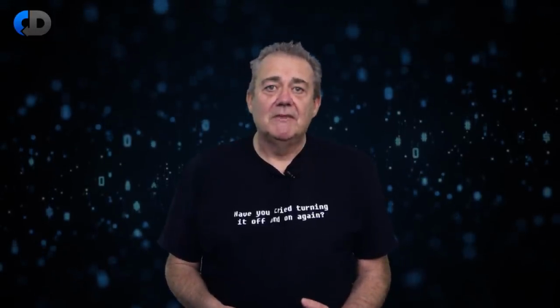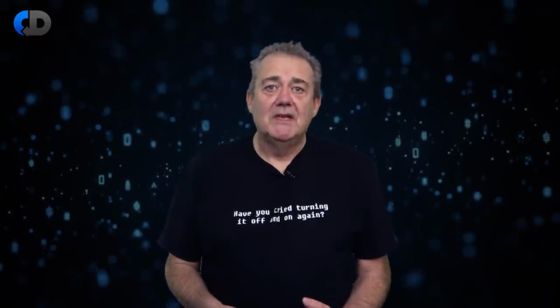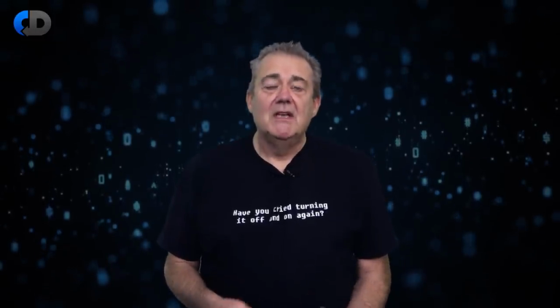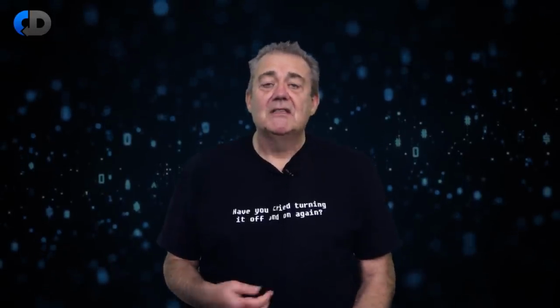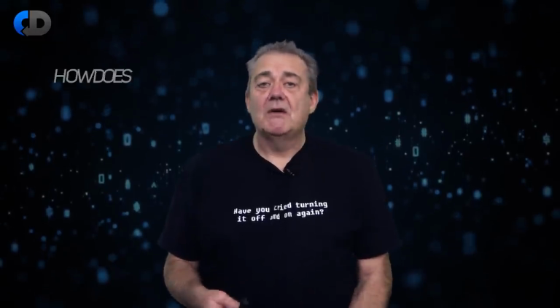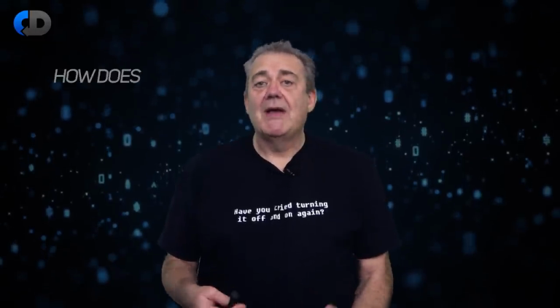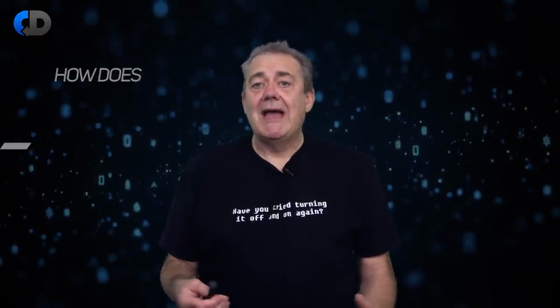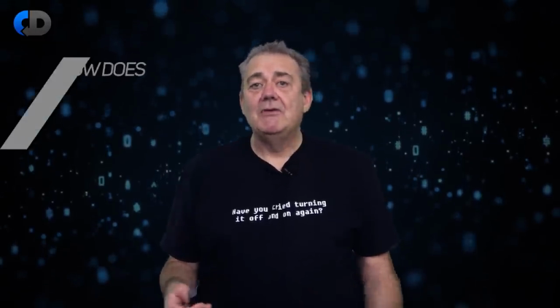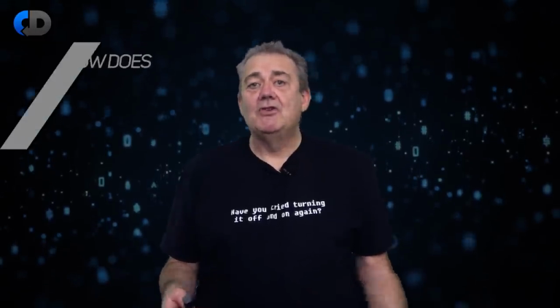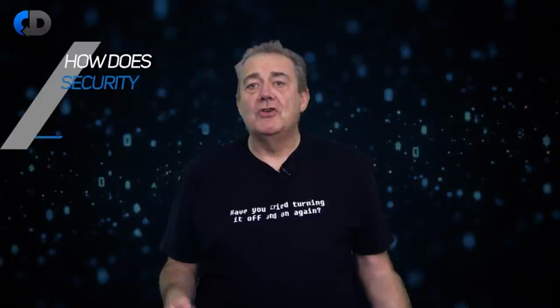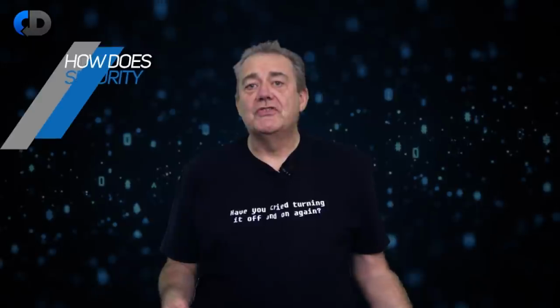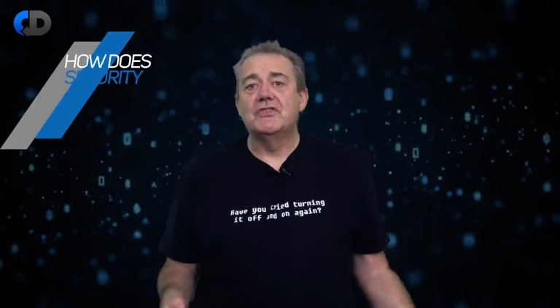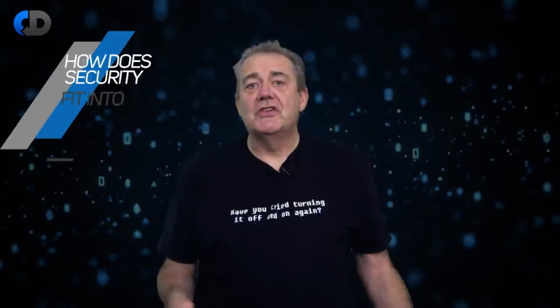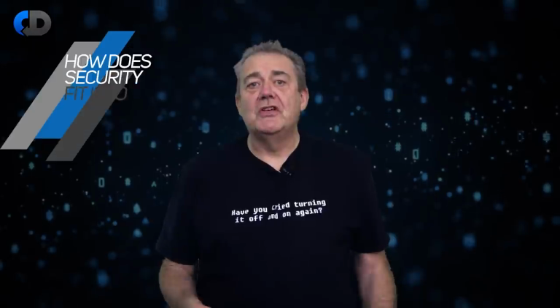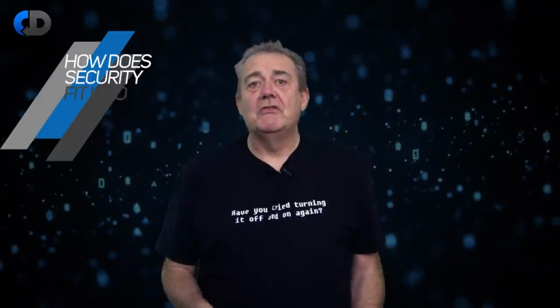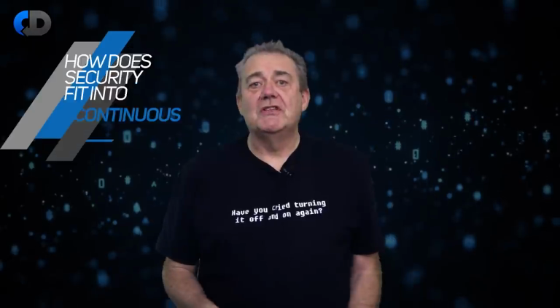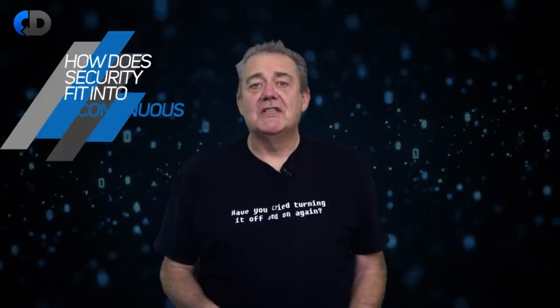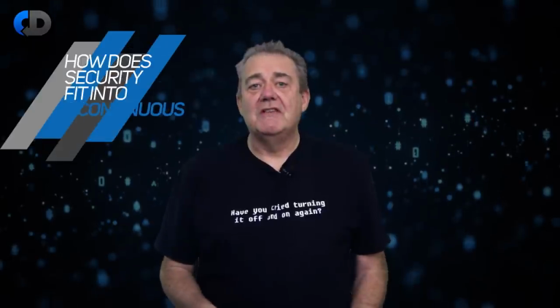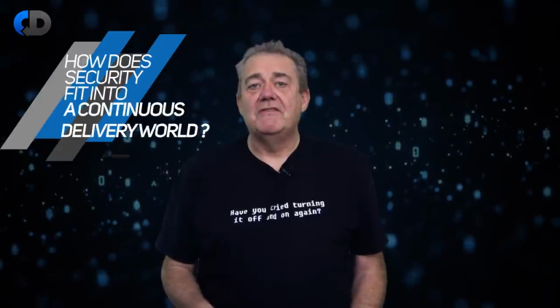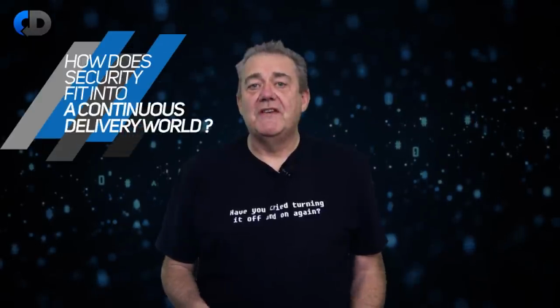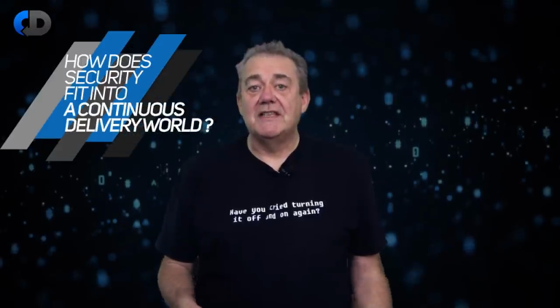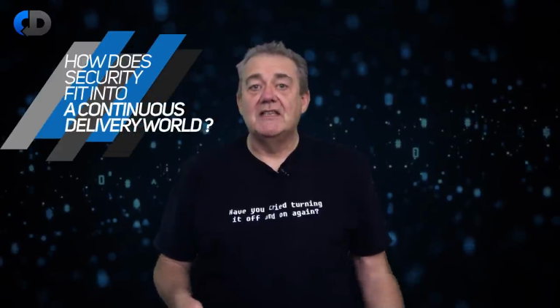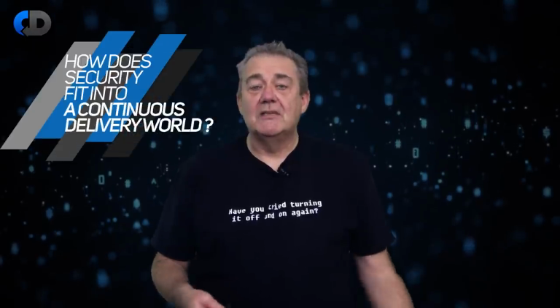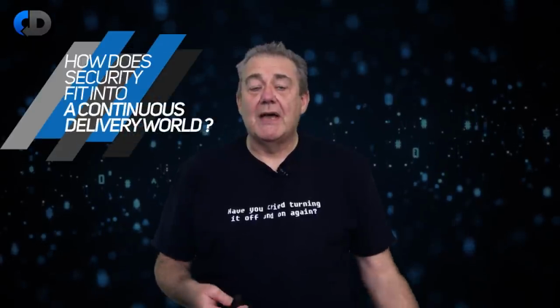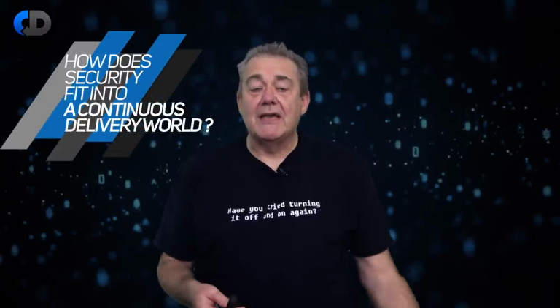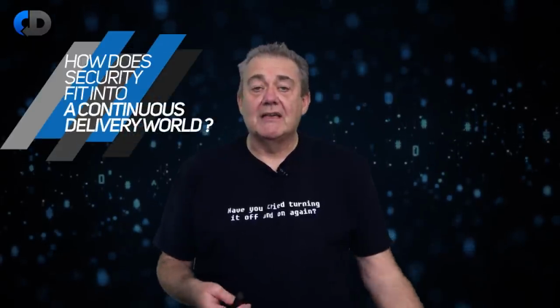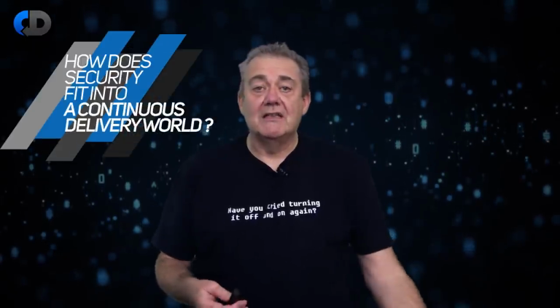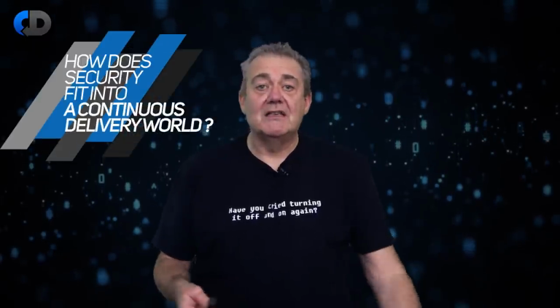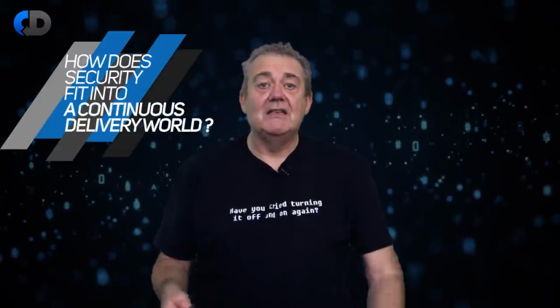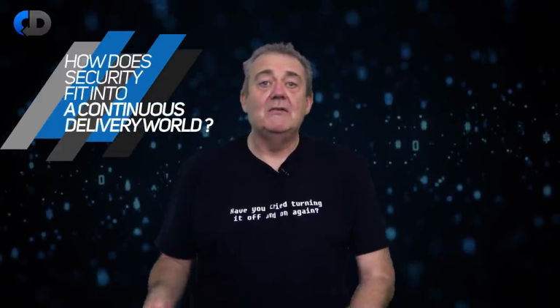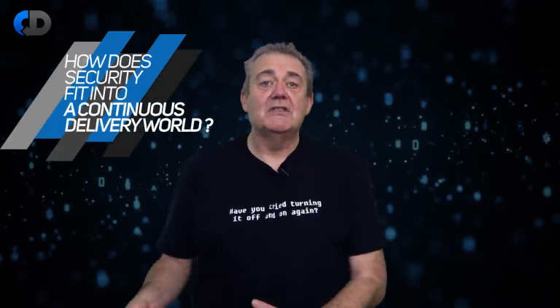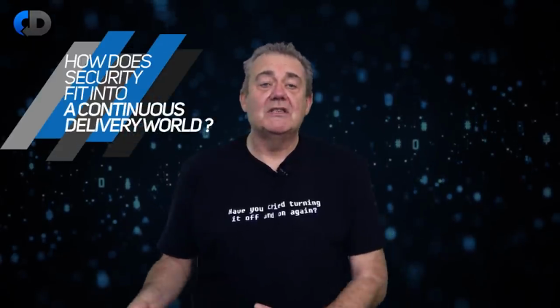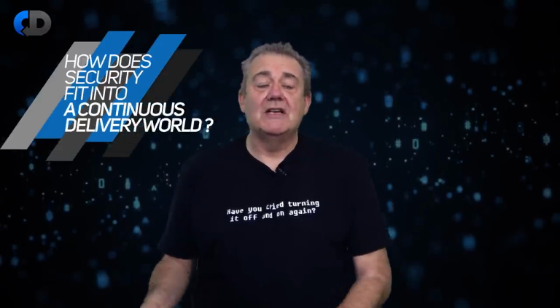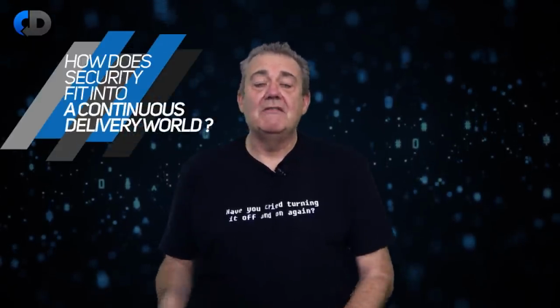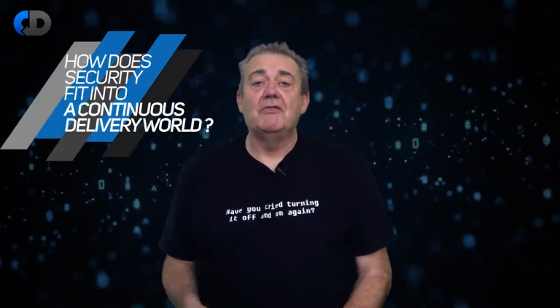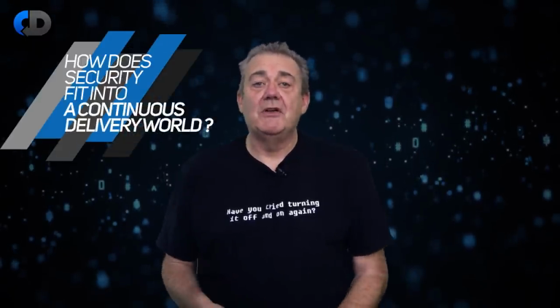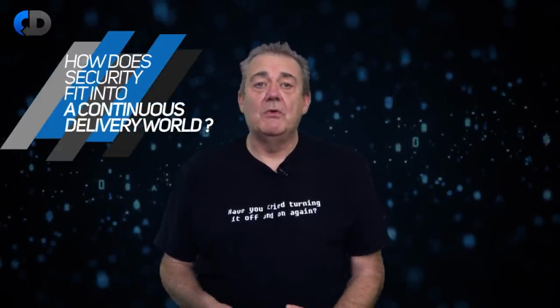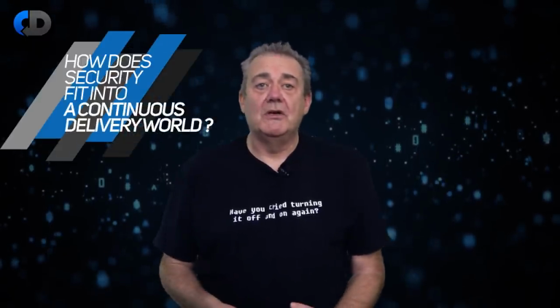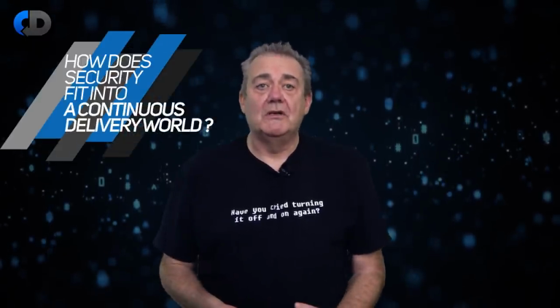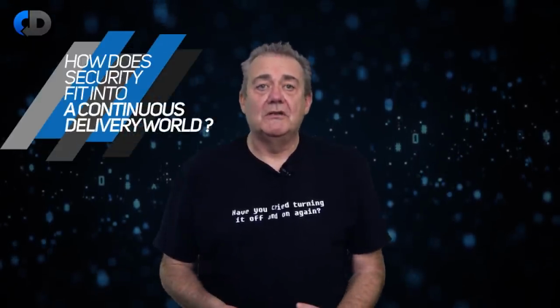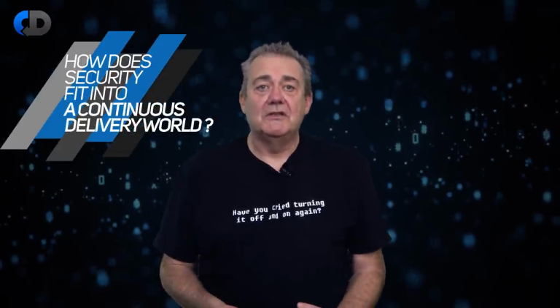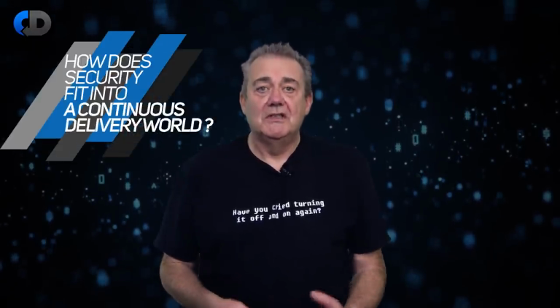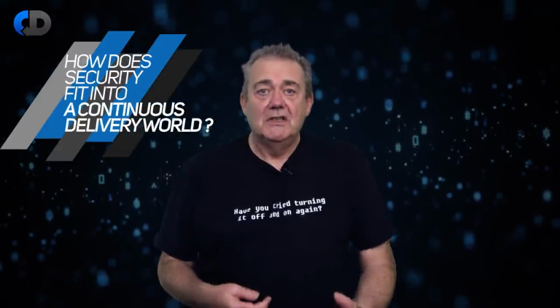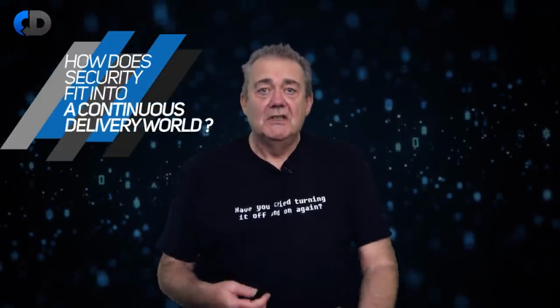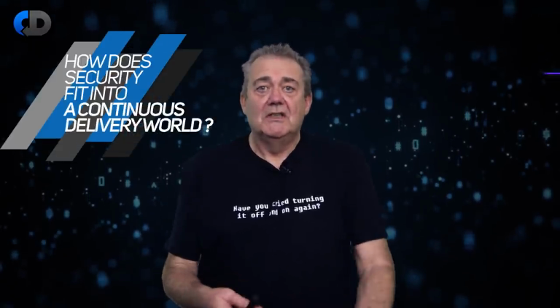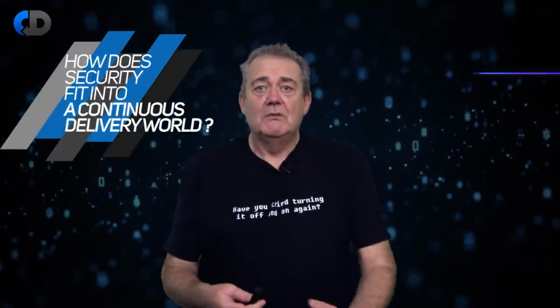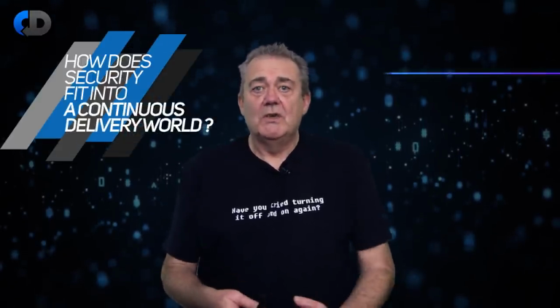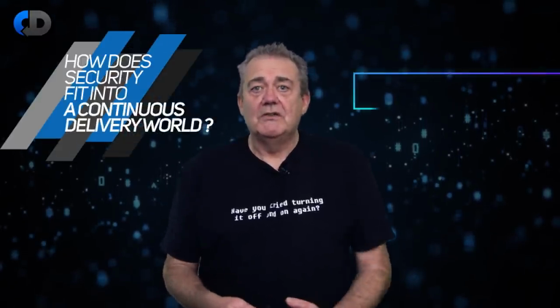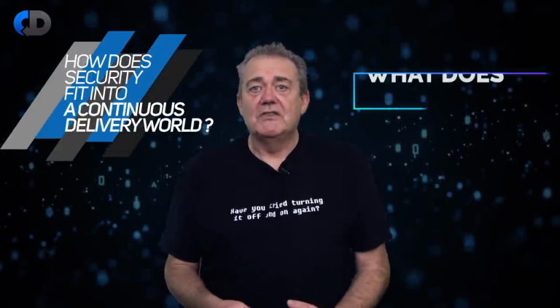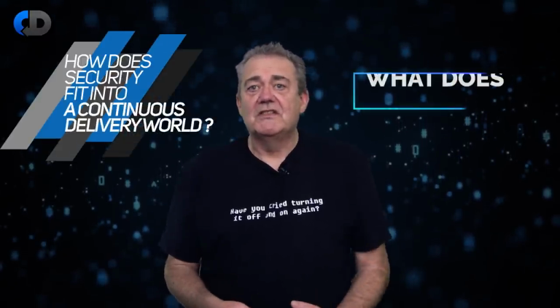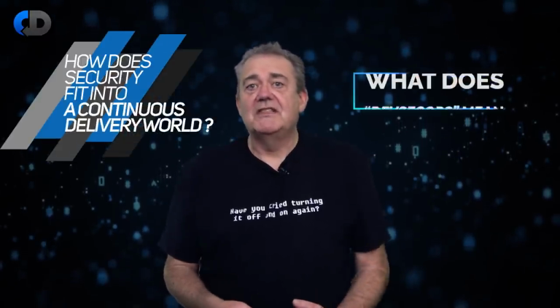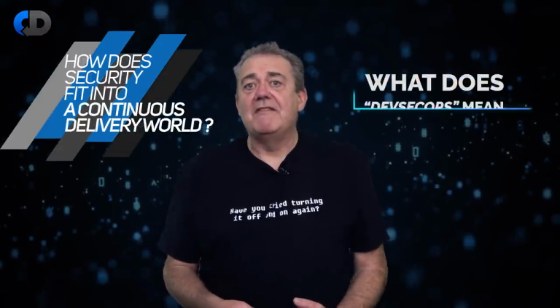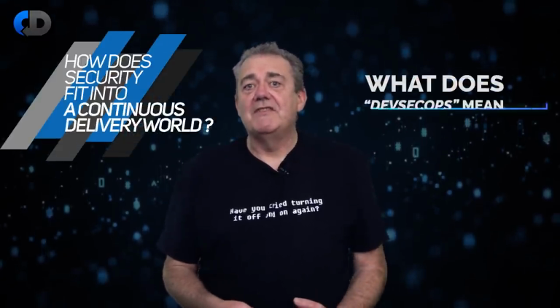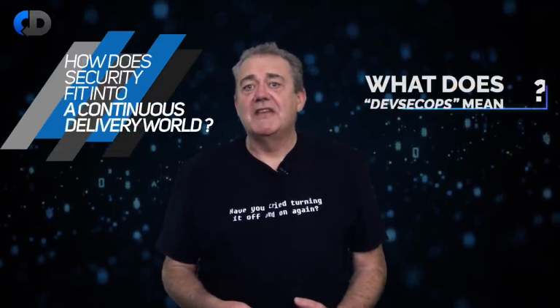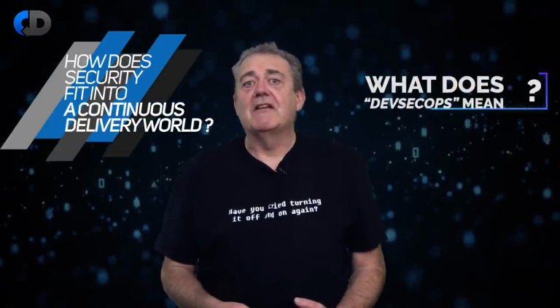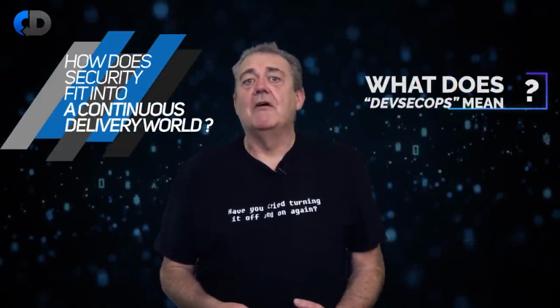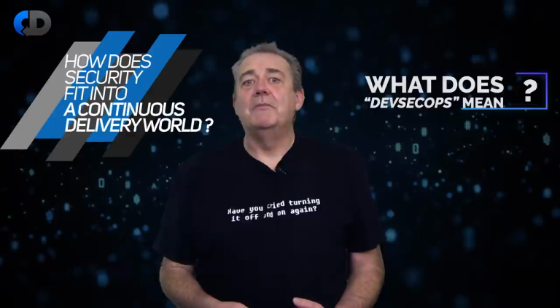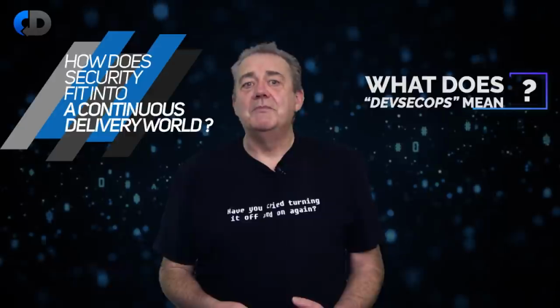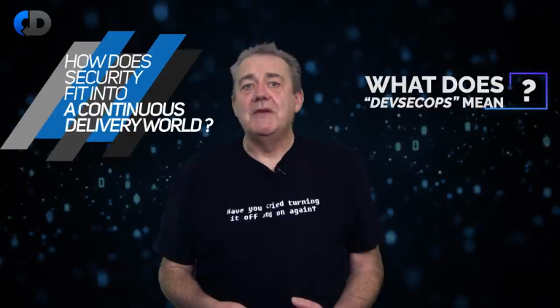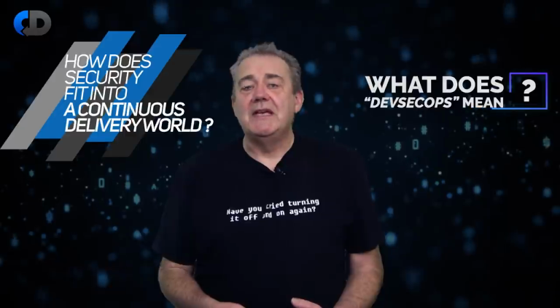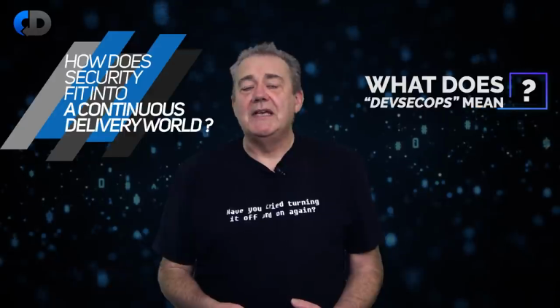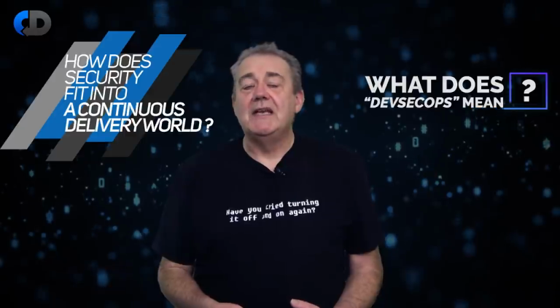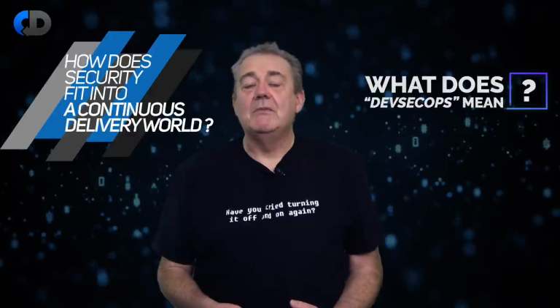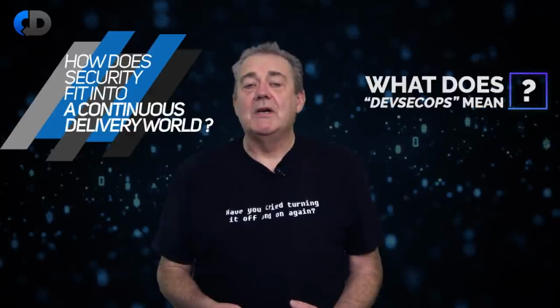So how does security fit into a continuous delivery world, and what does DevSecOps mean anyway?